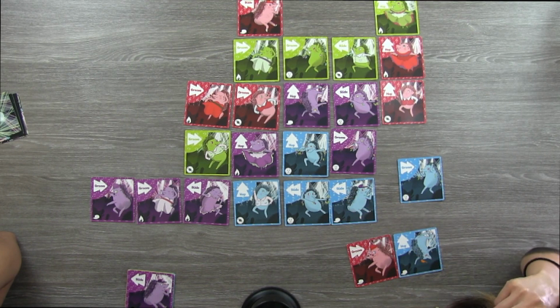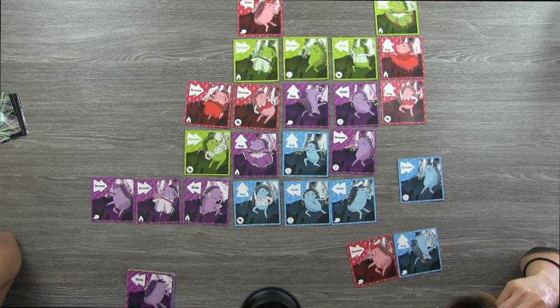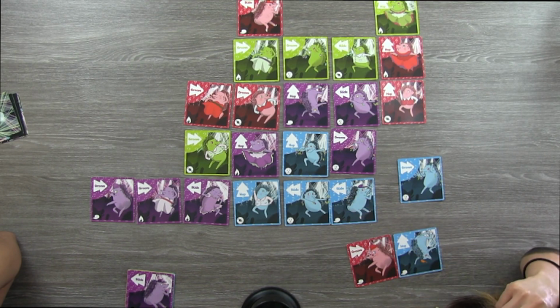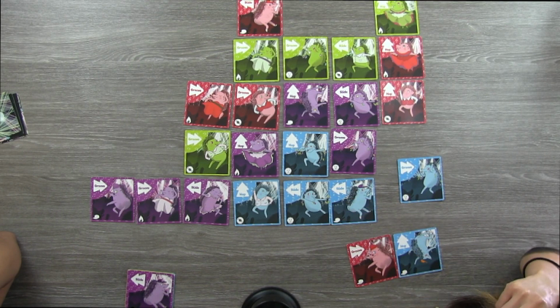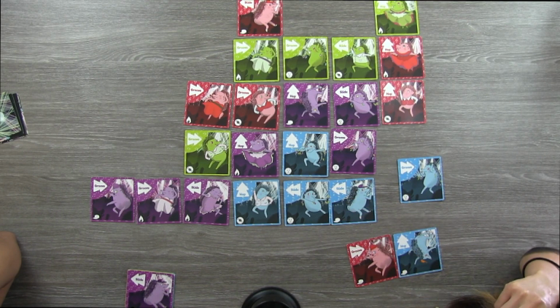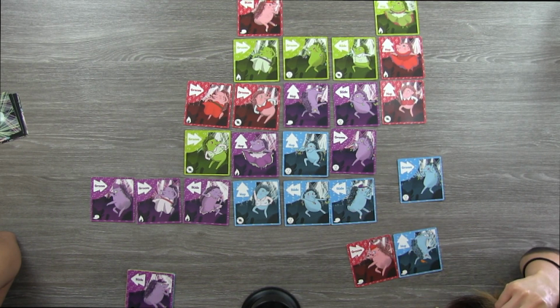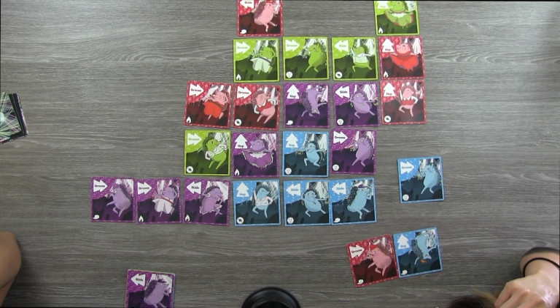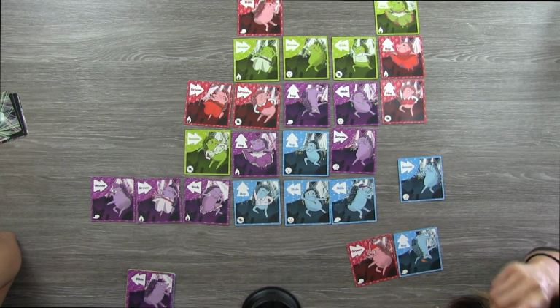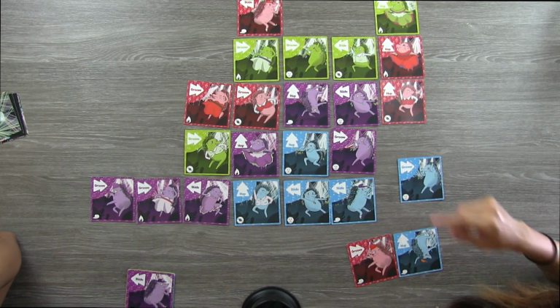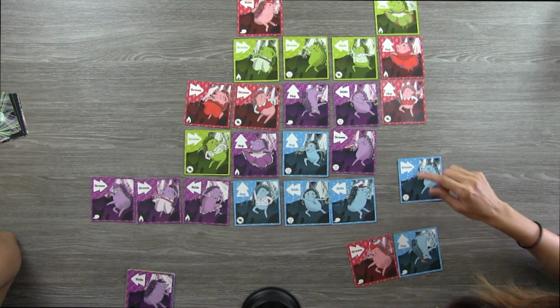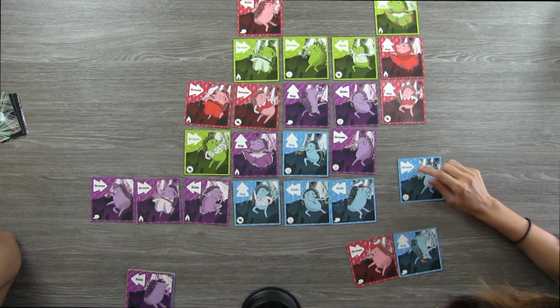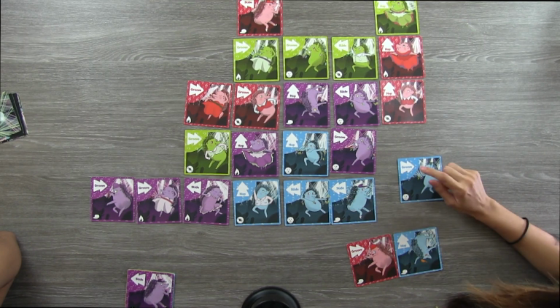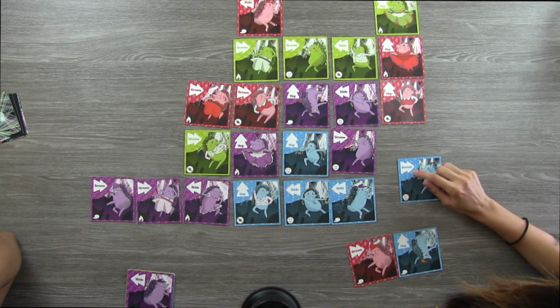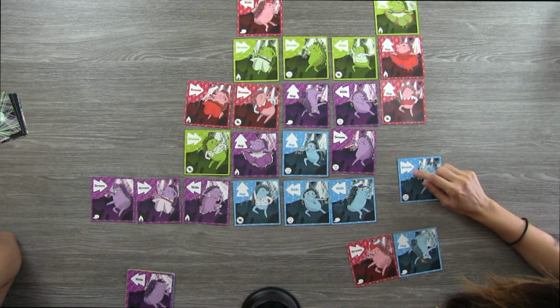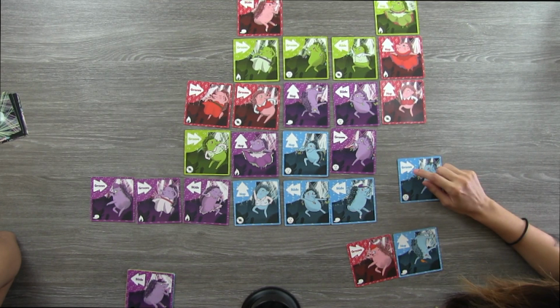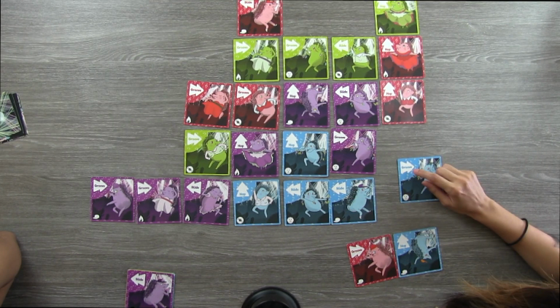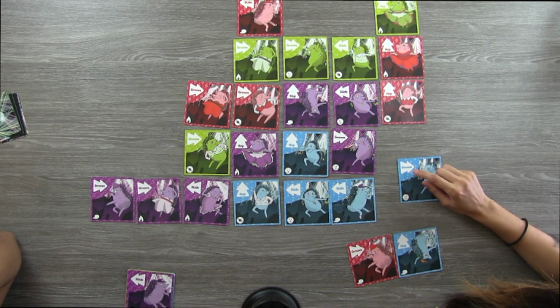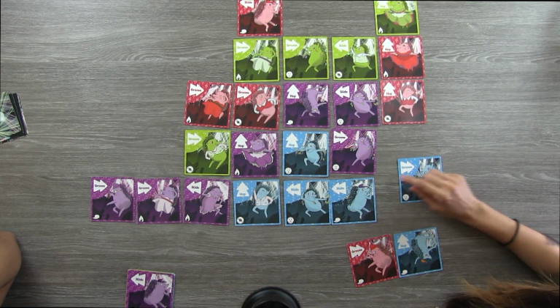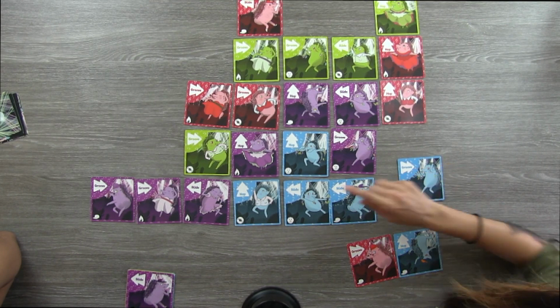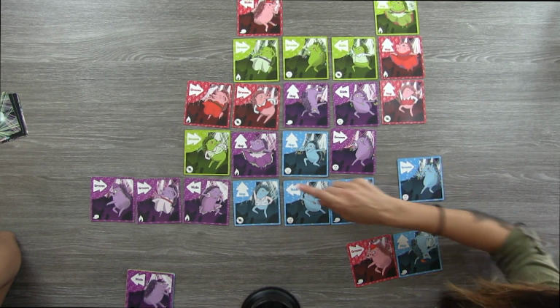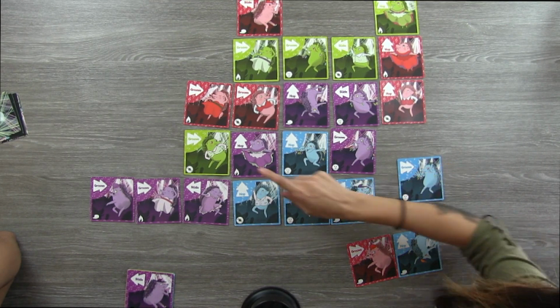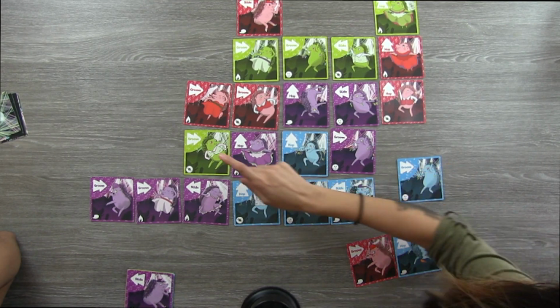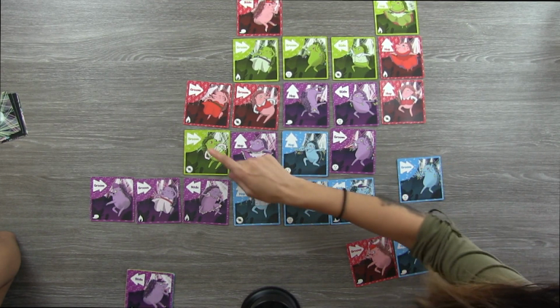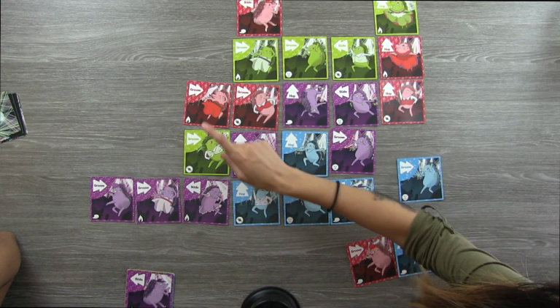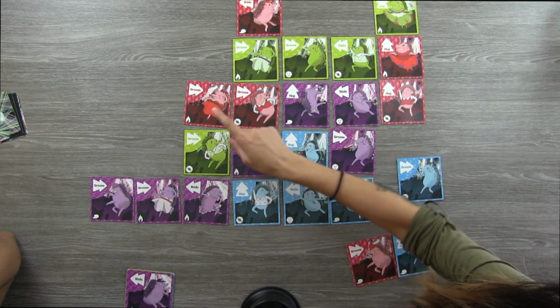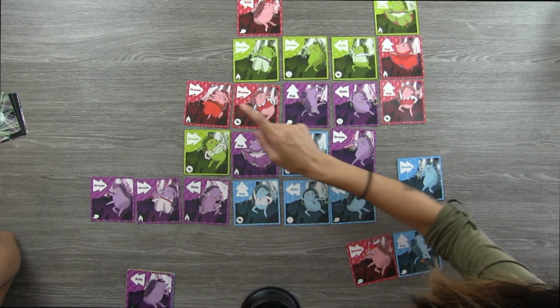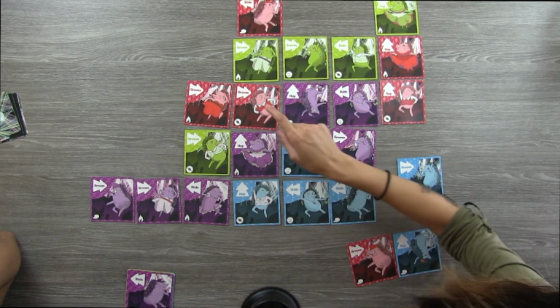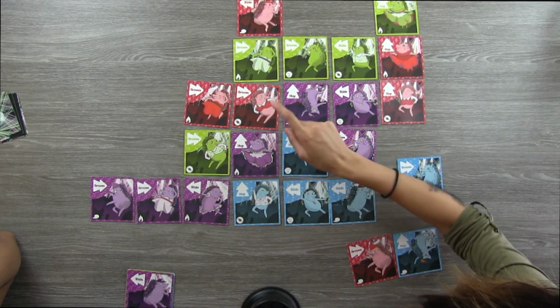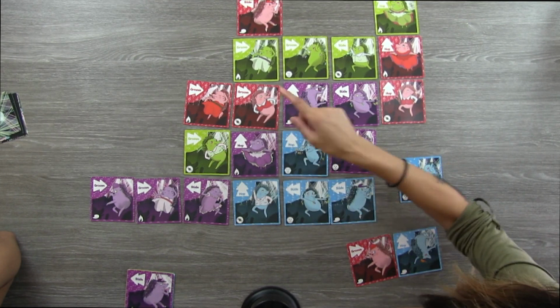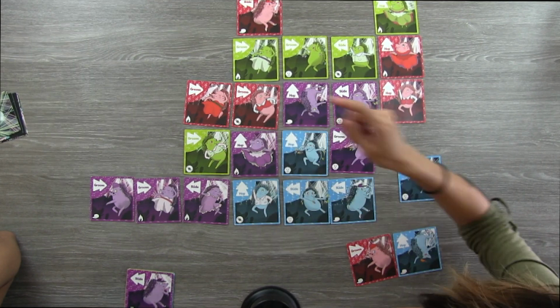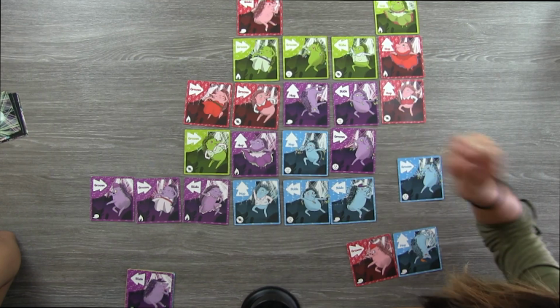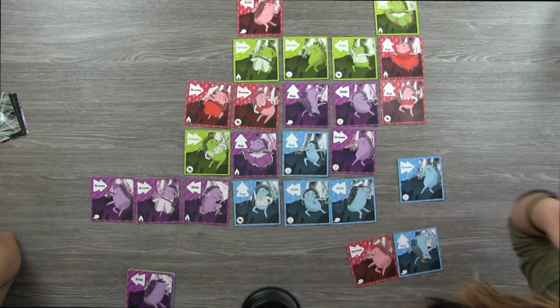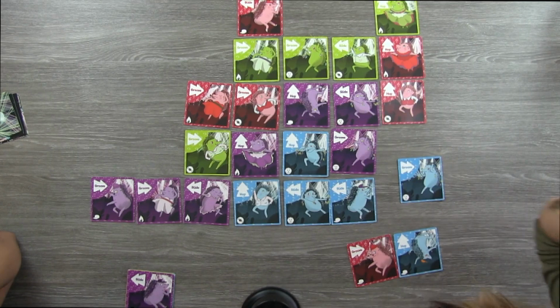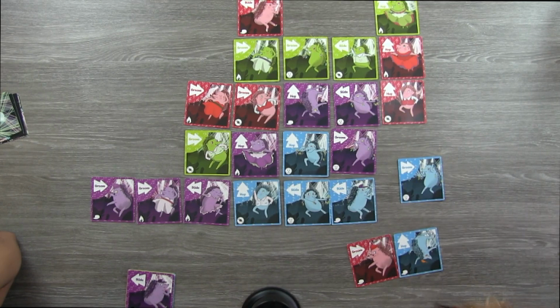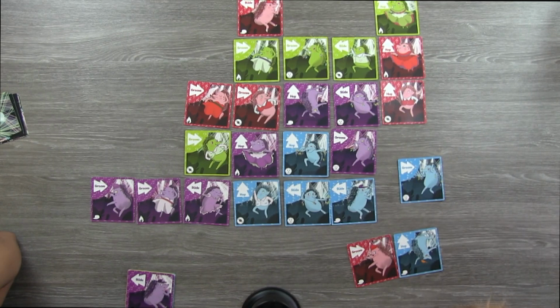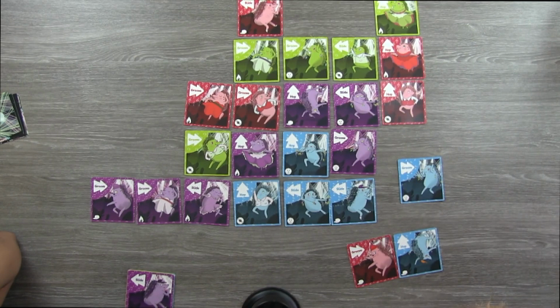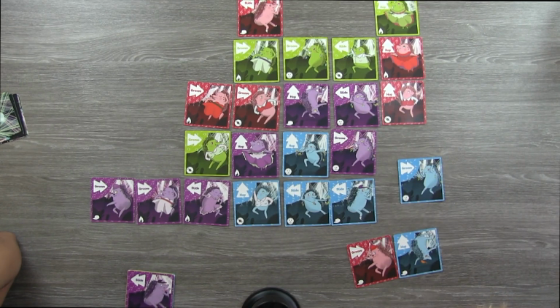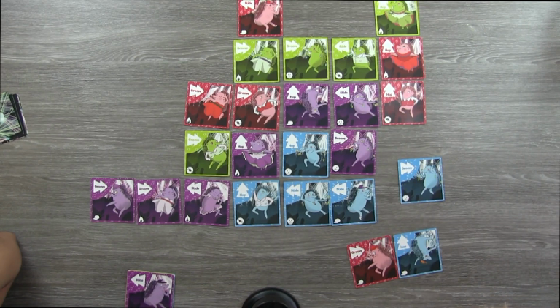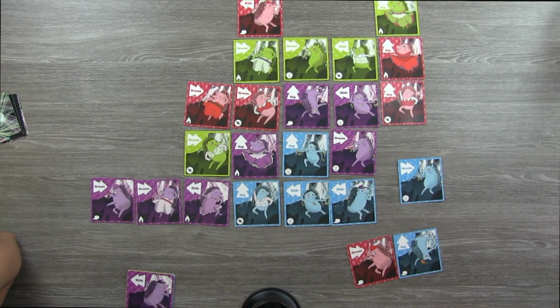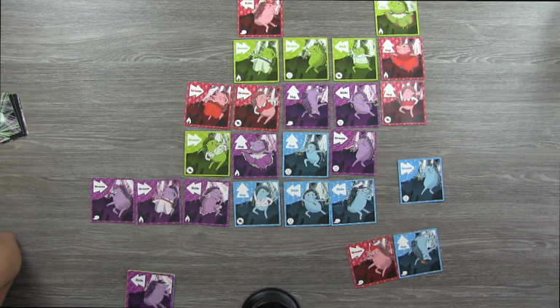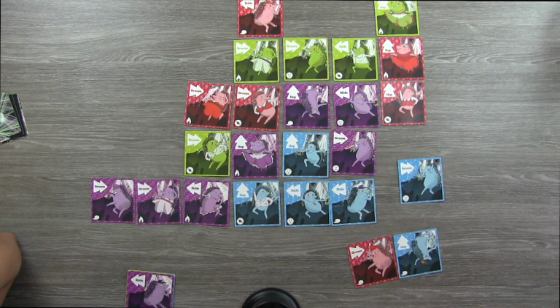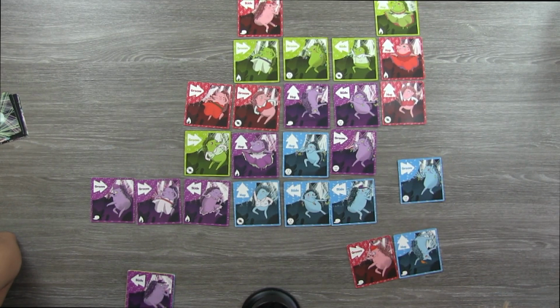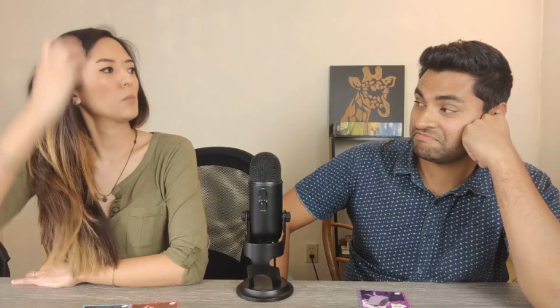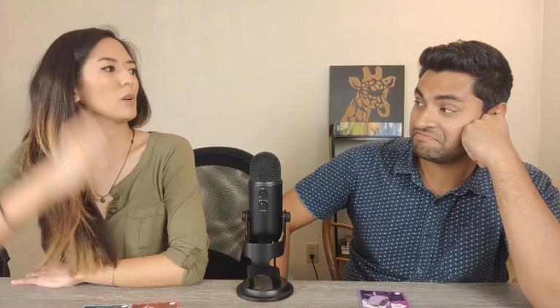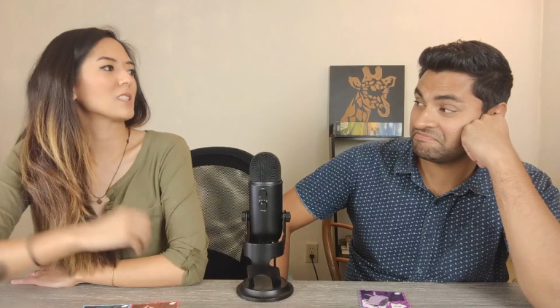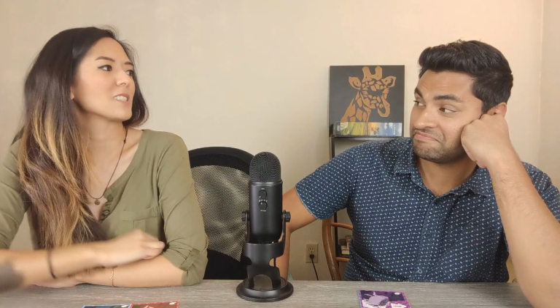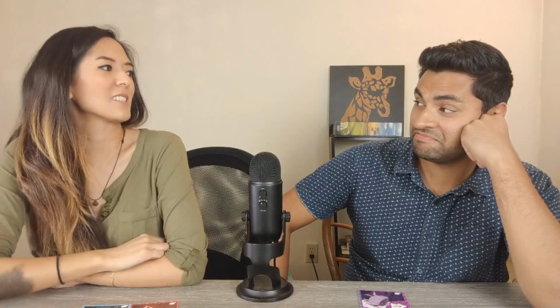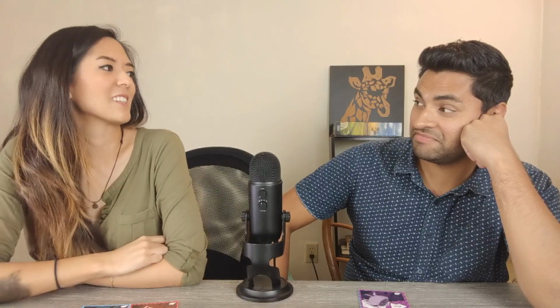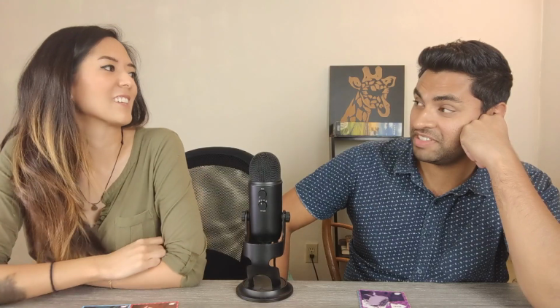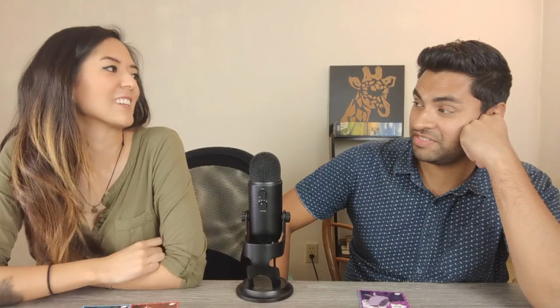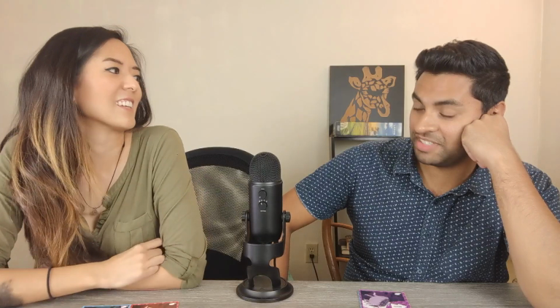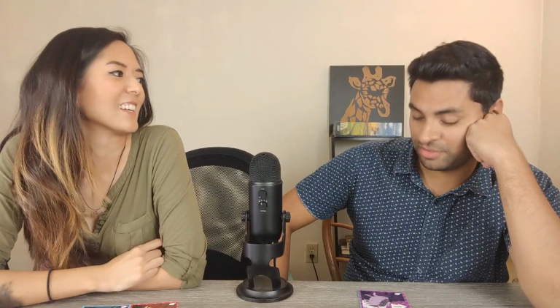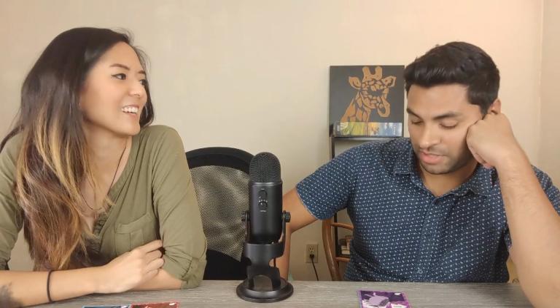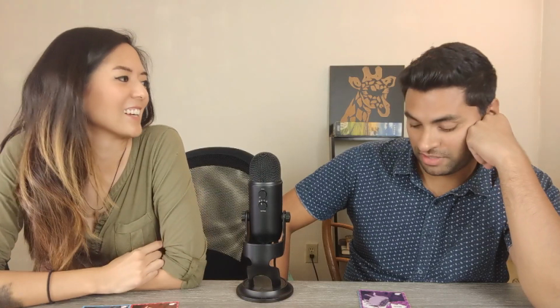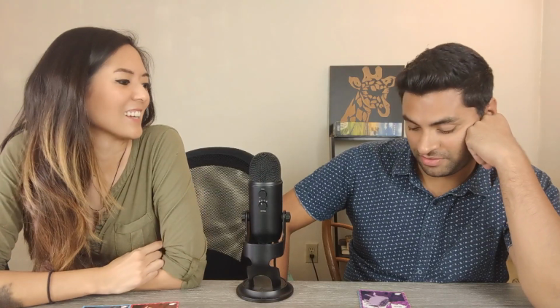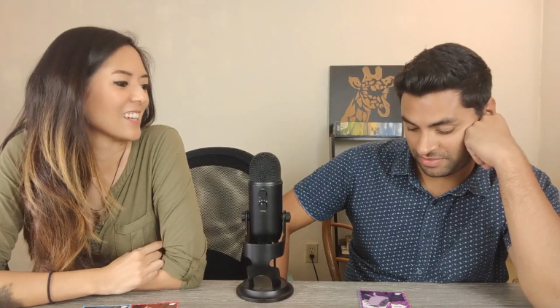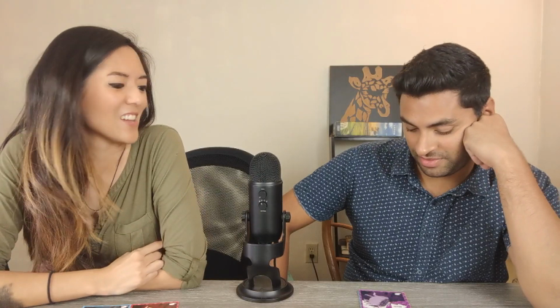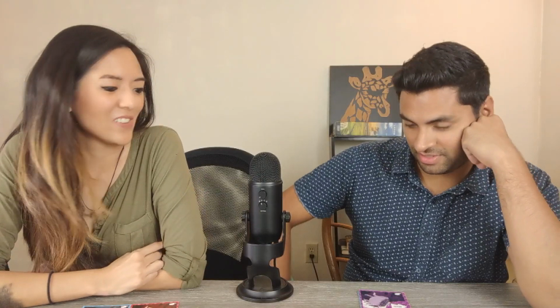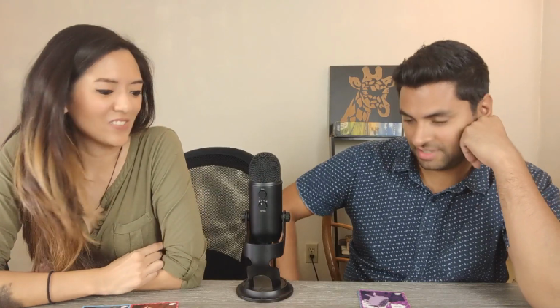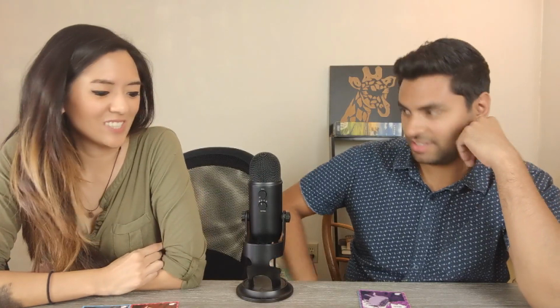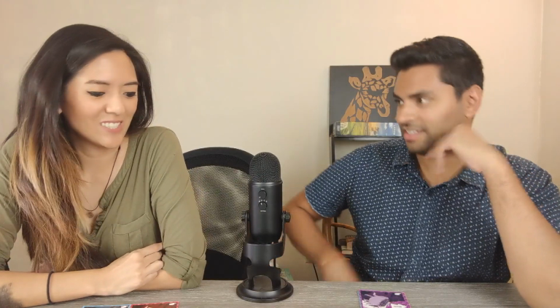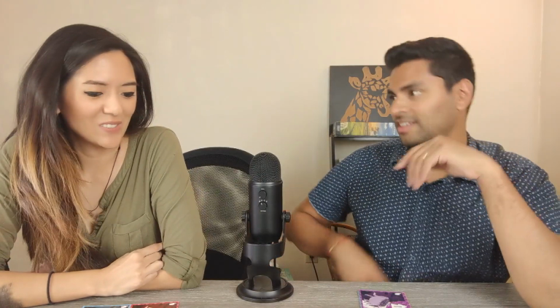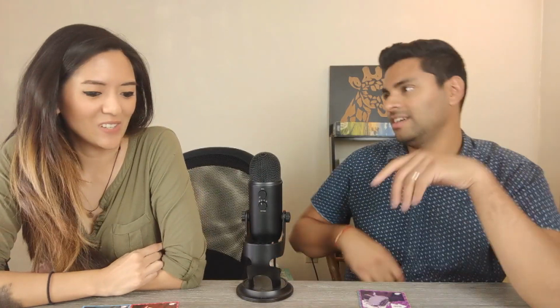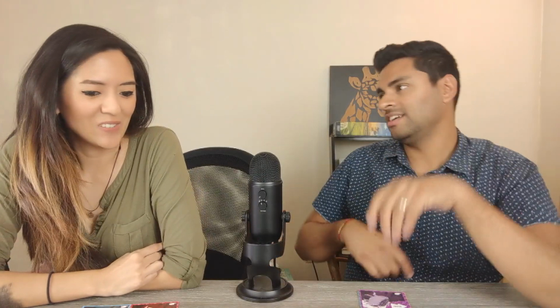Adding it all up: two backup dancers plus four for blue plus five for groove plus four for rave comes to fifteen points. So it's fifteen to twelve. Naveen wins!